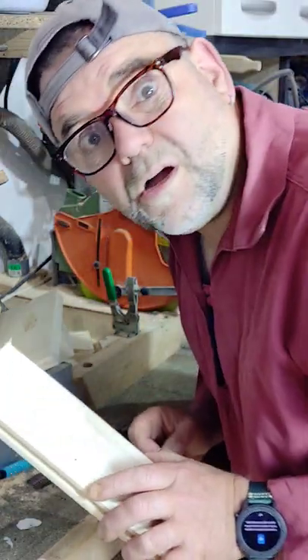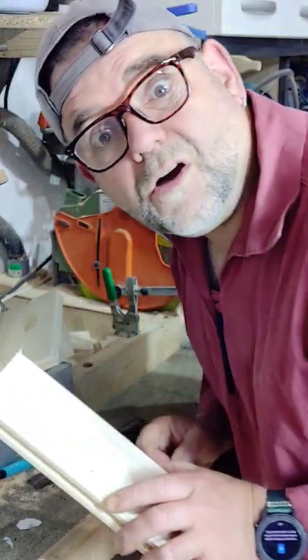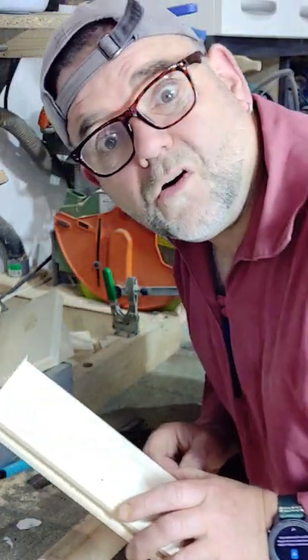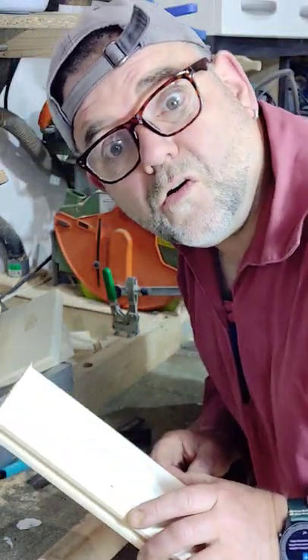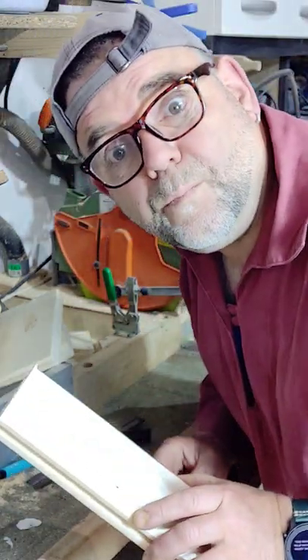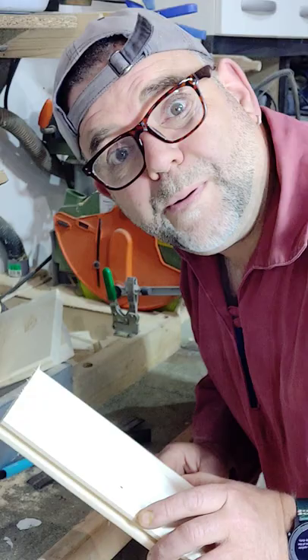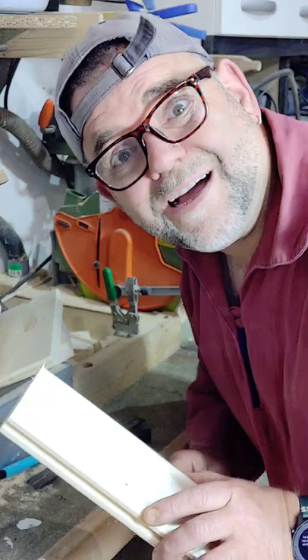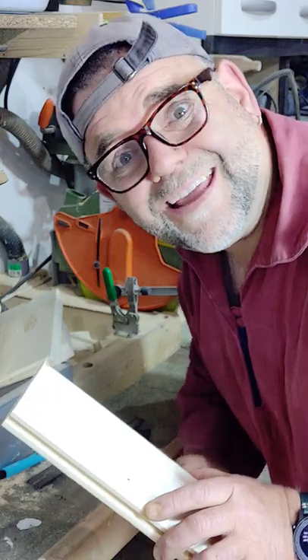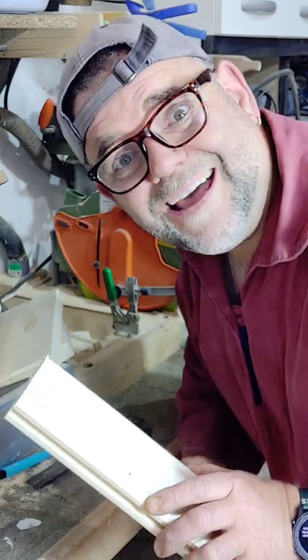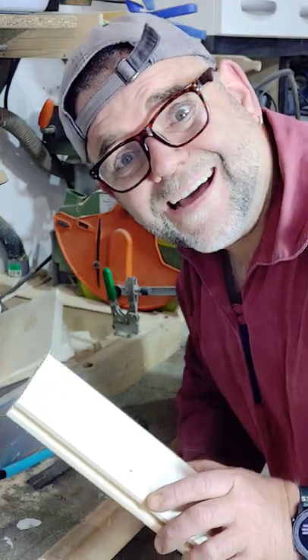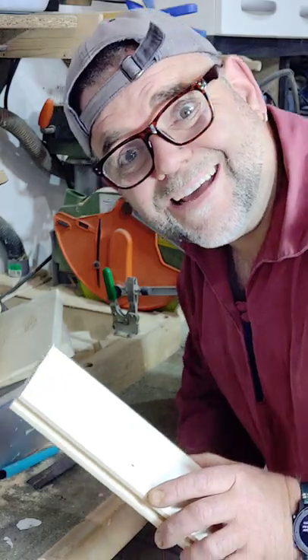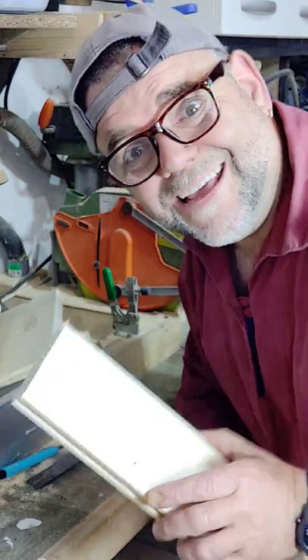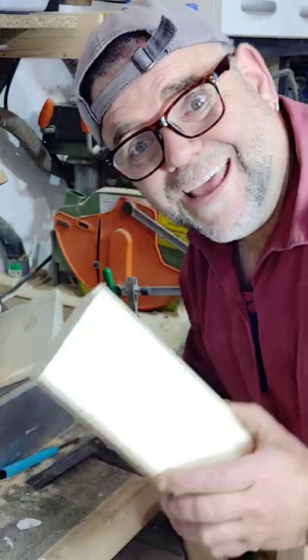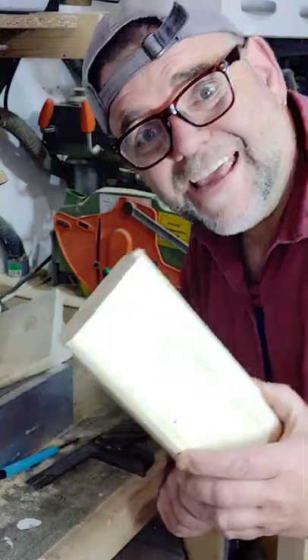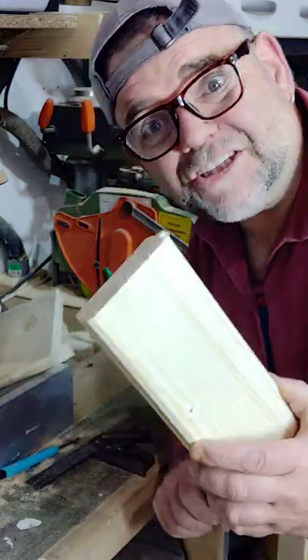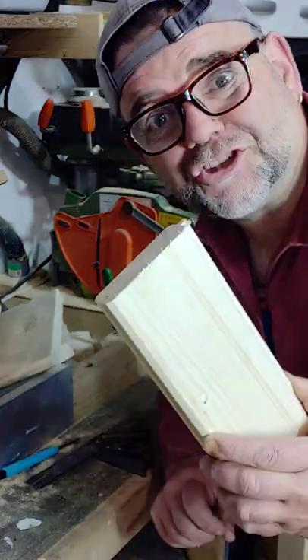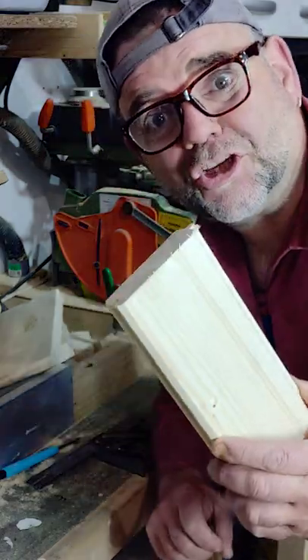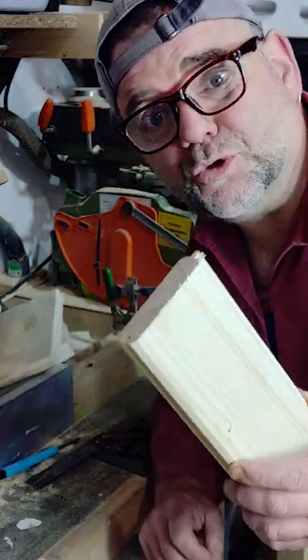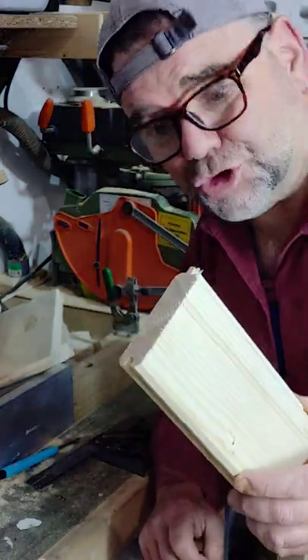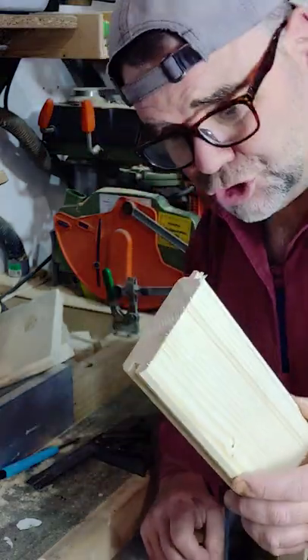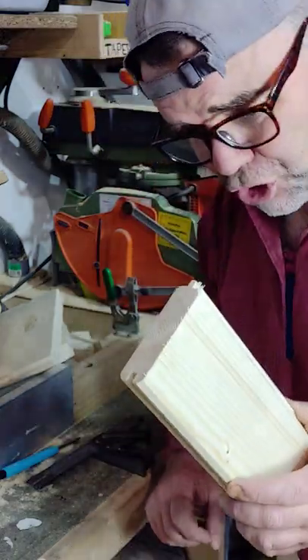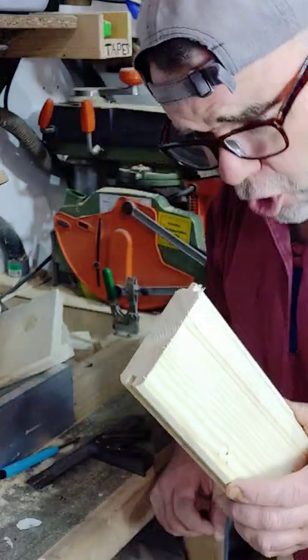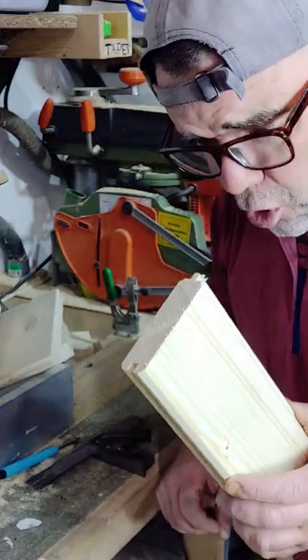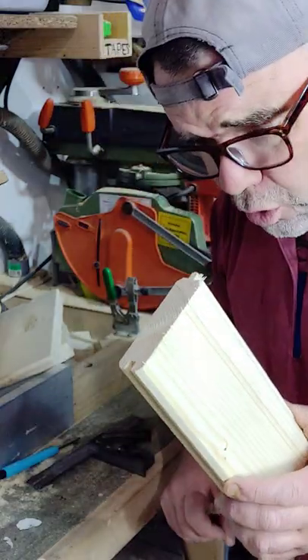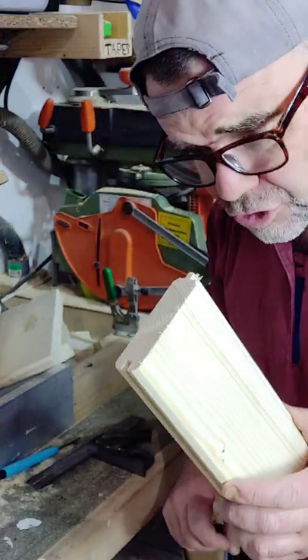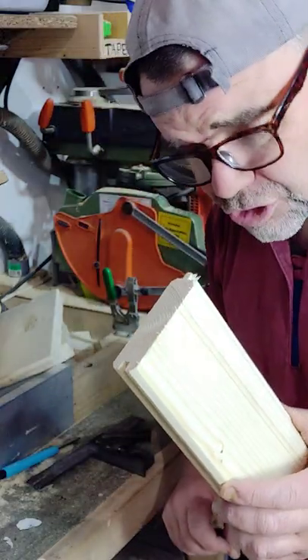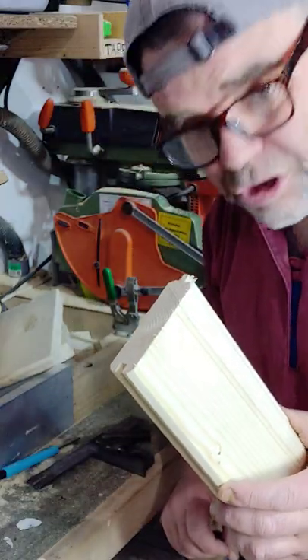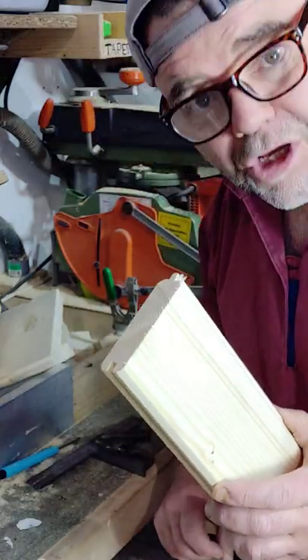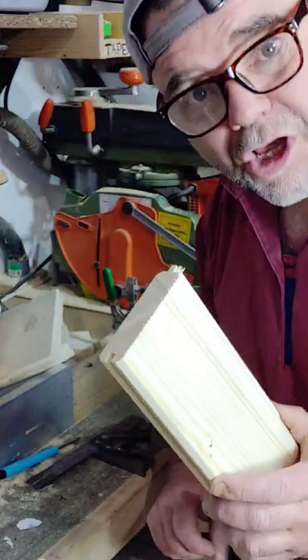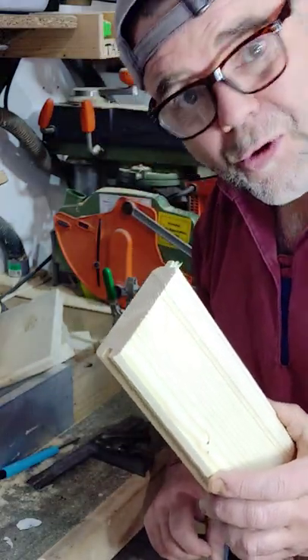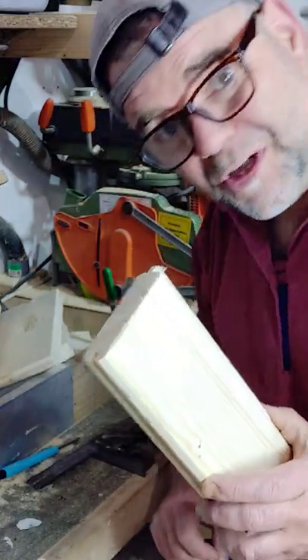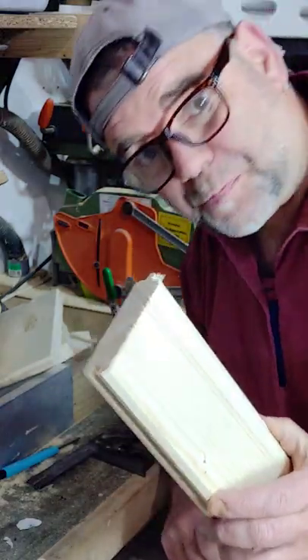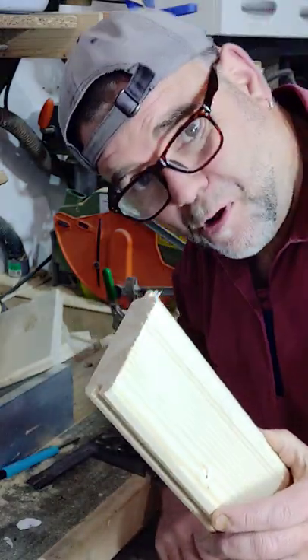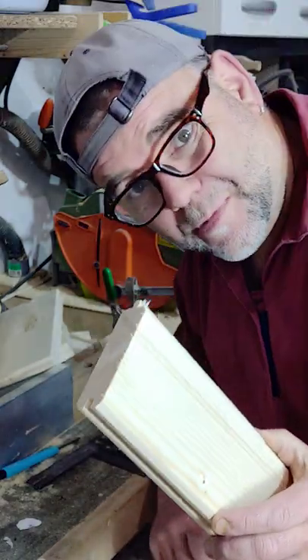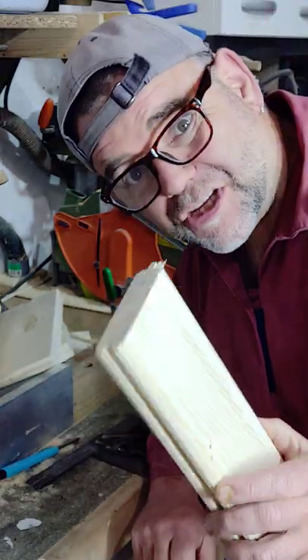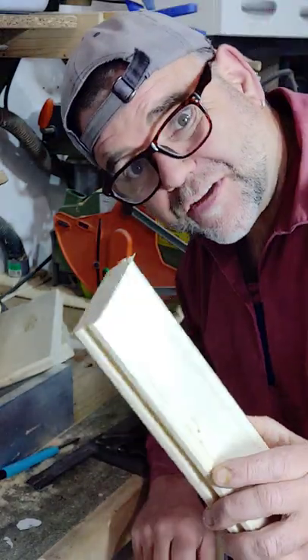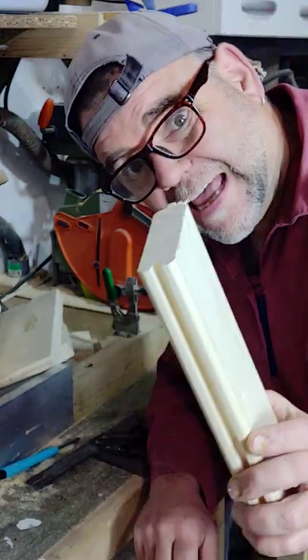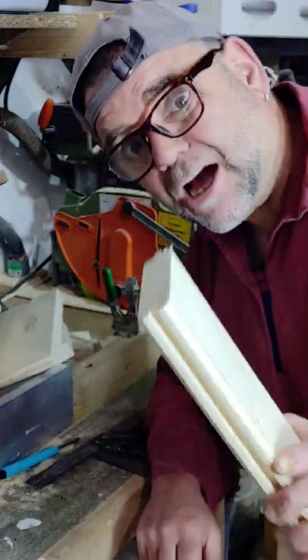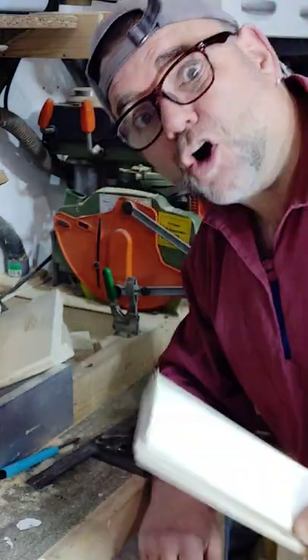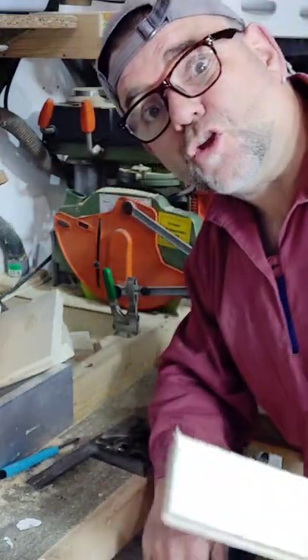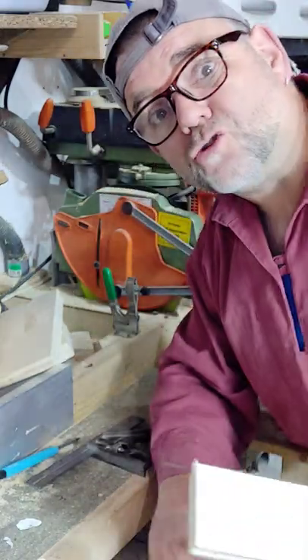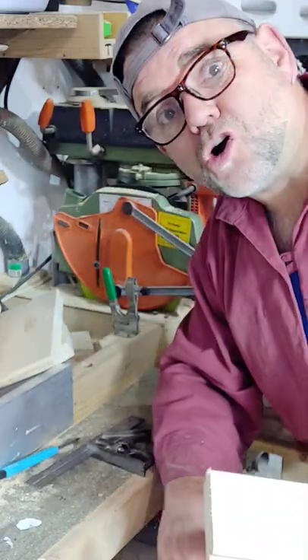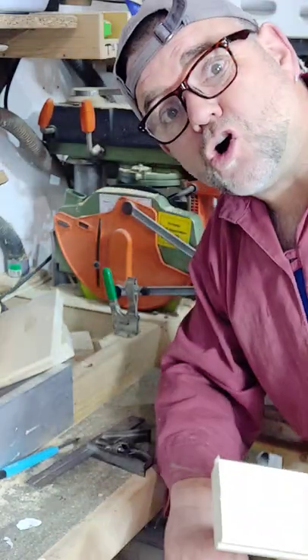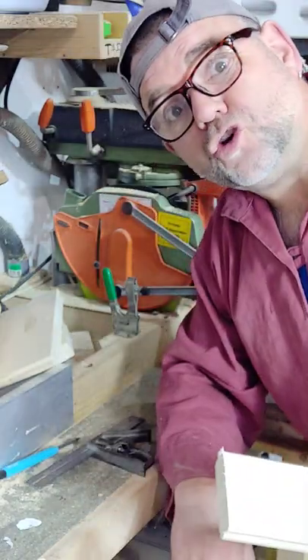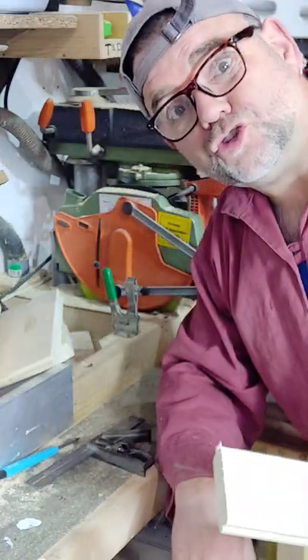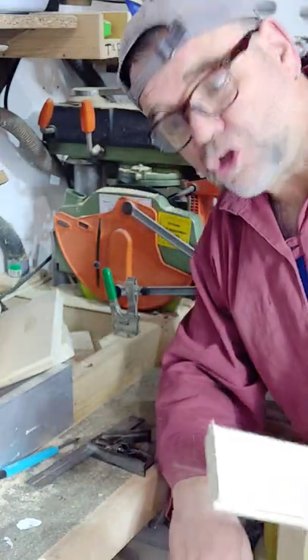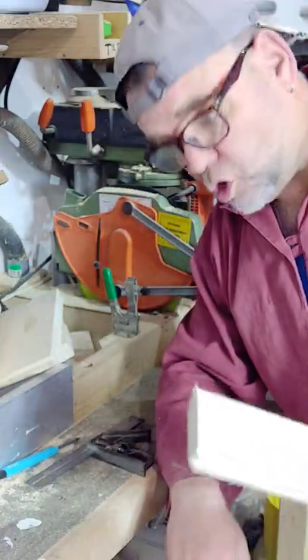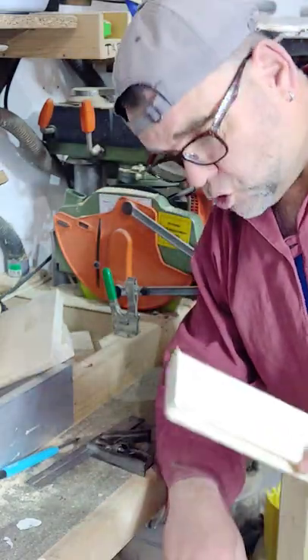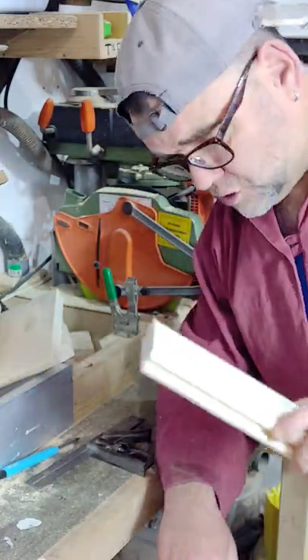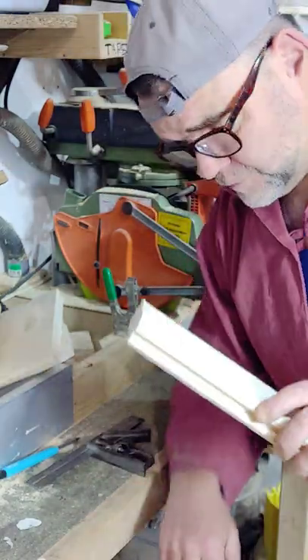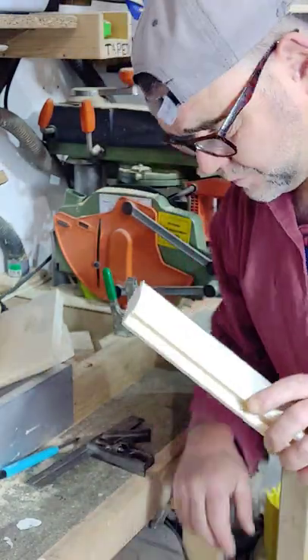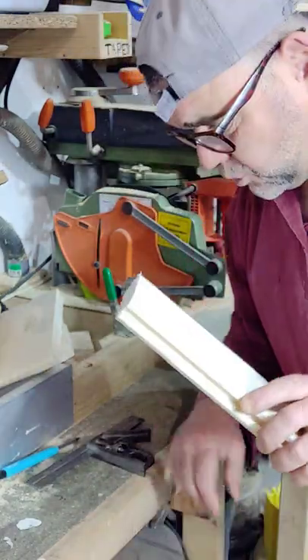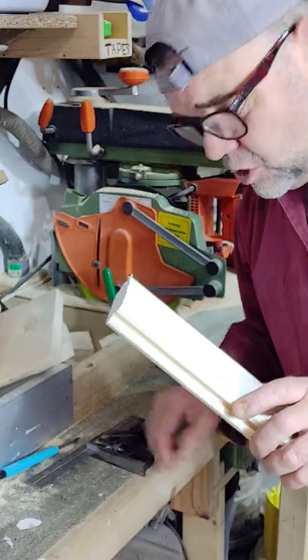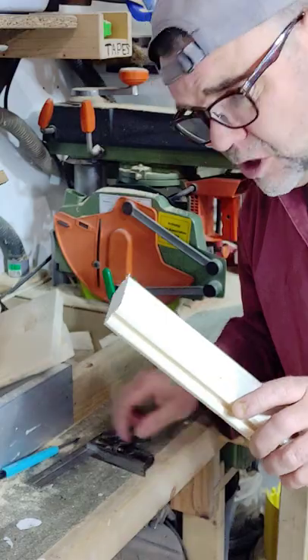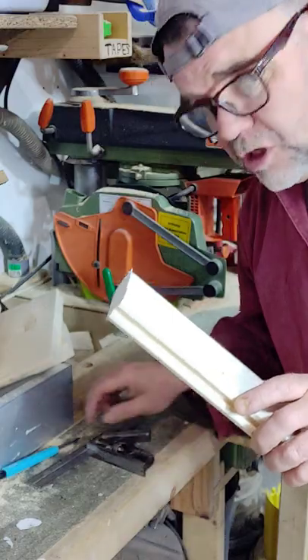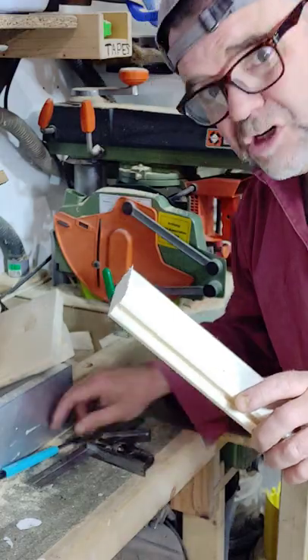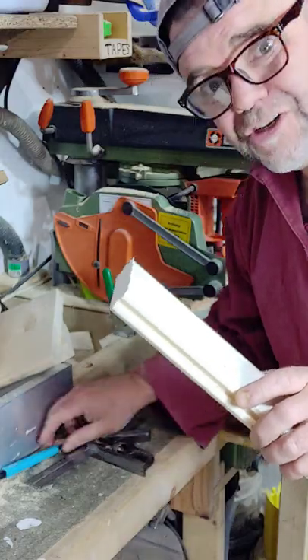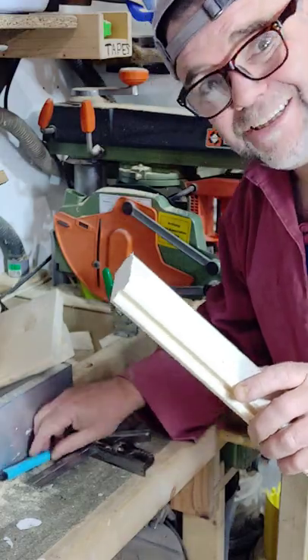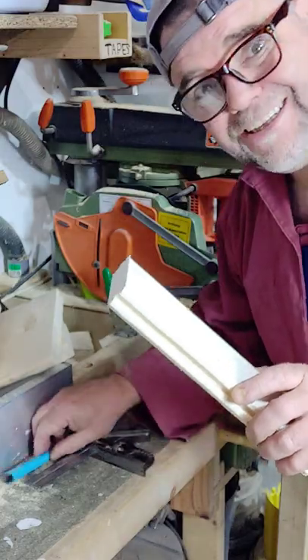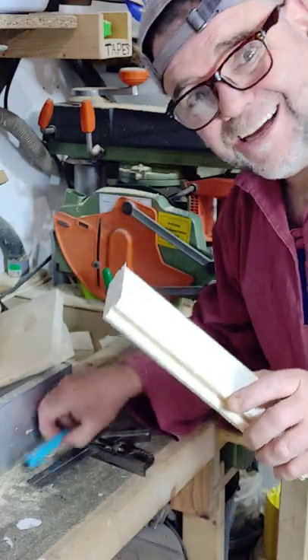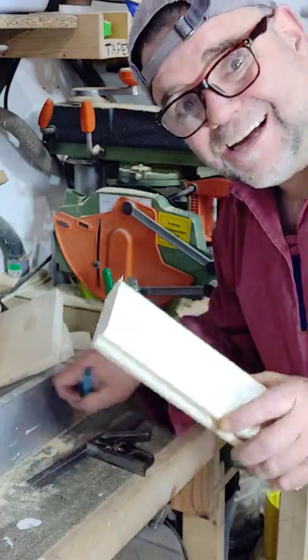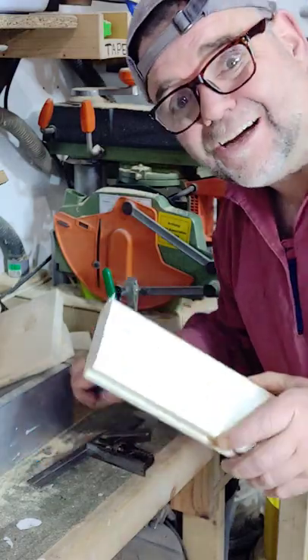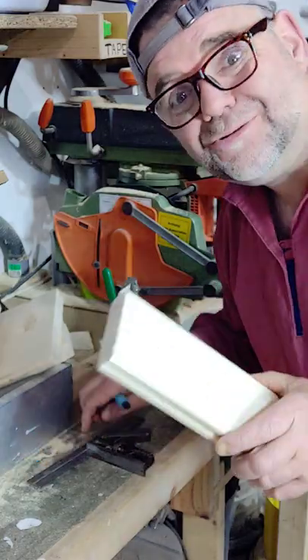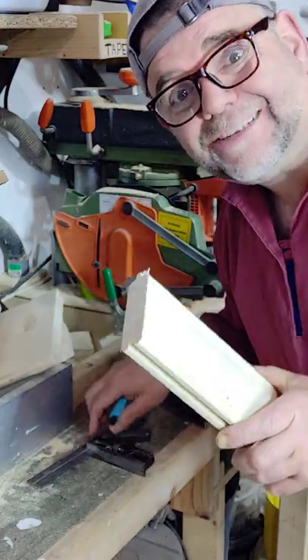Oh bugger, it's too short. Well, it's probably because I cut on the wrong side of my line. Oh dear.